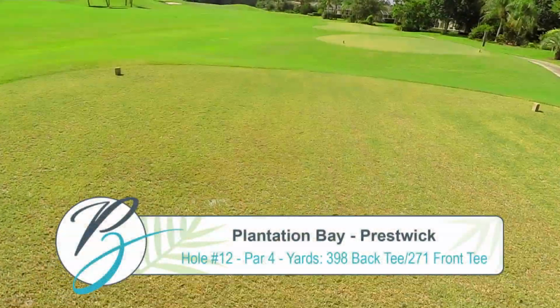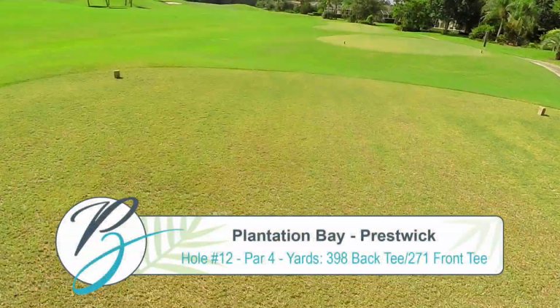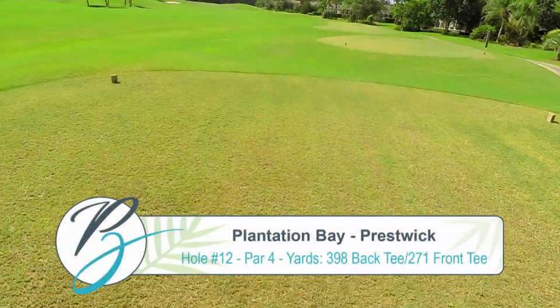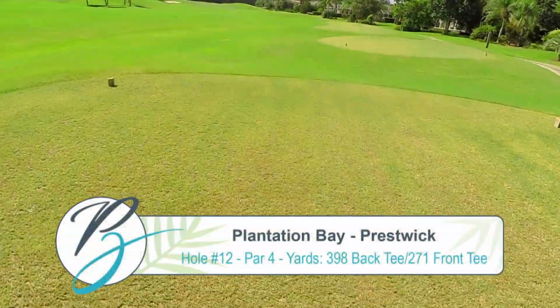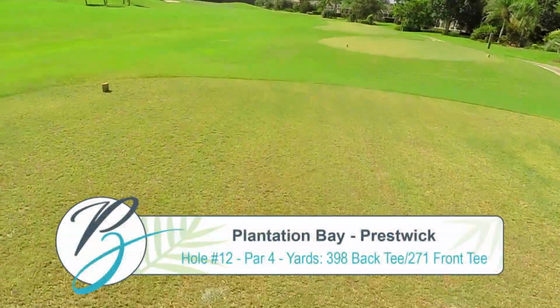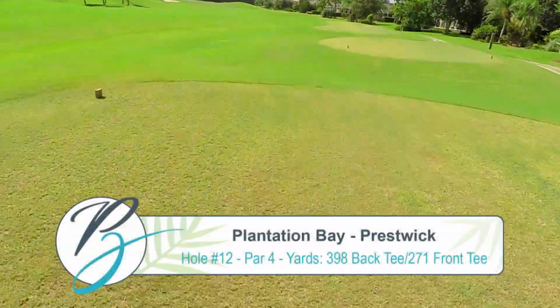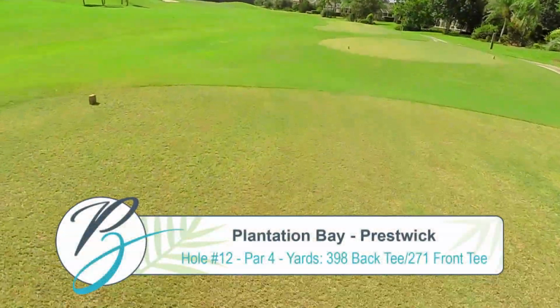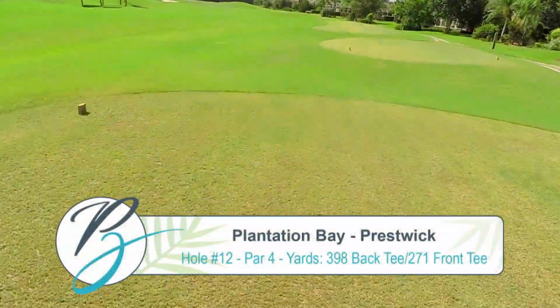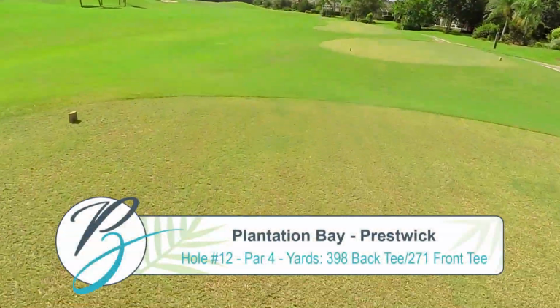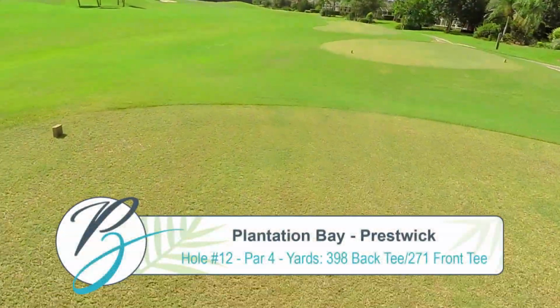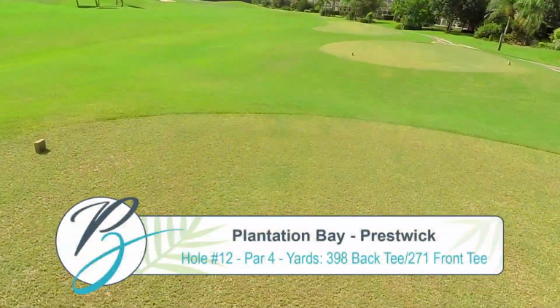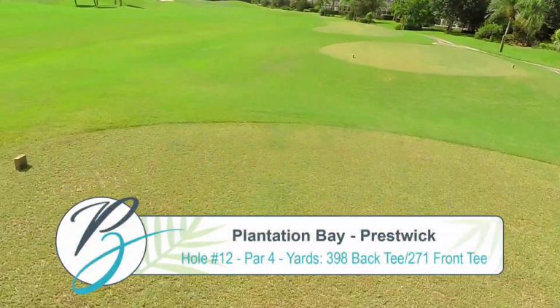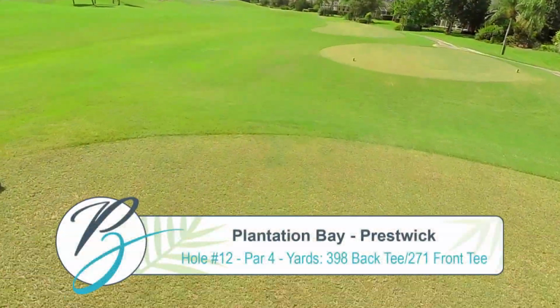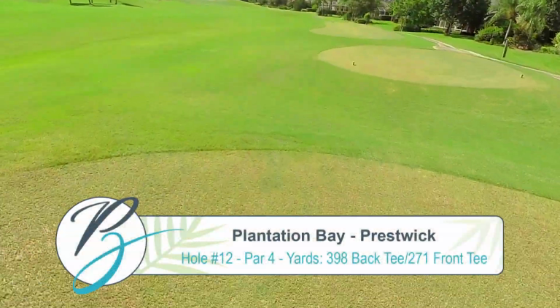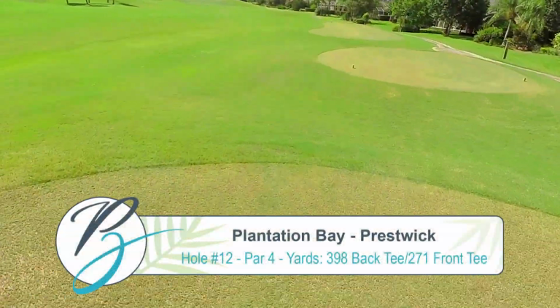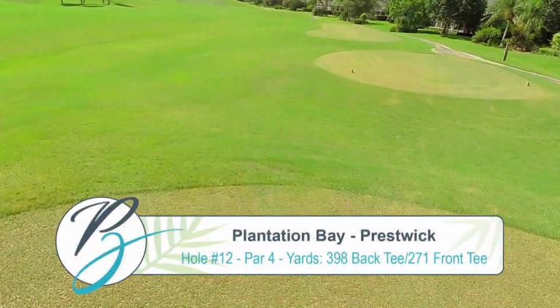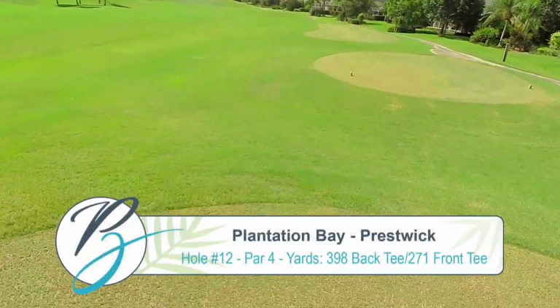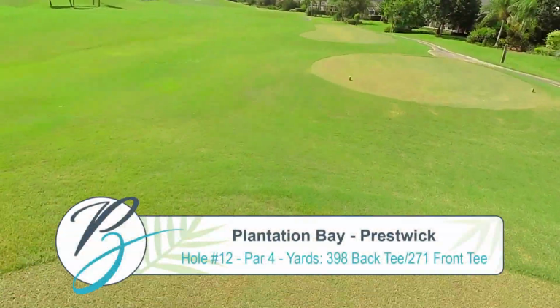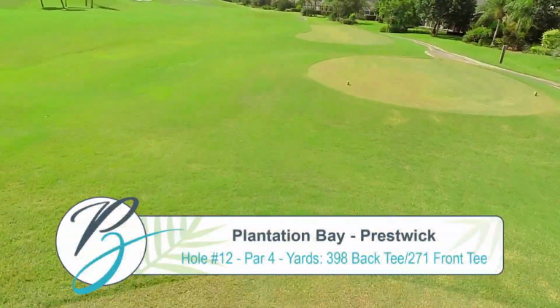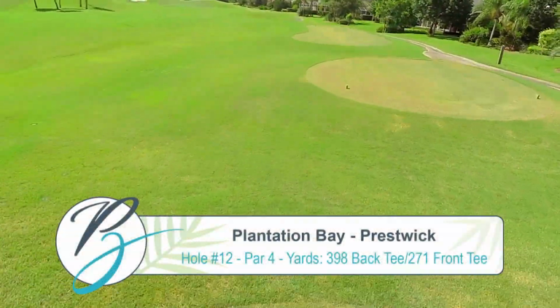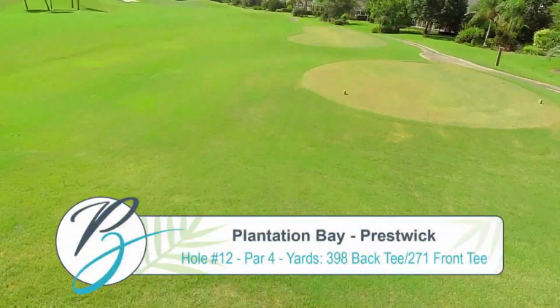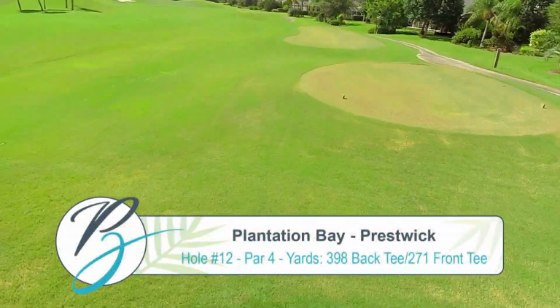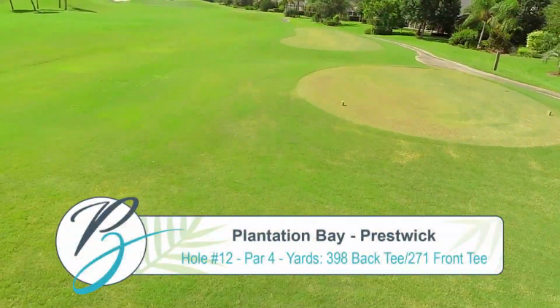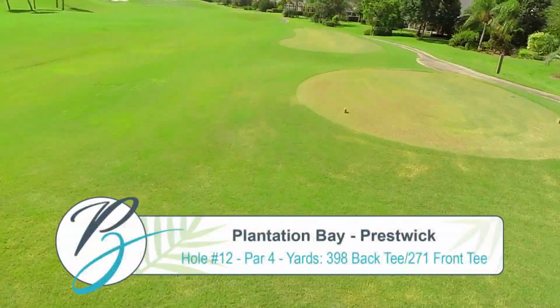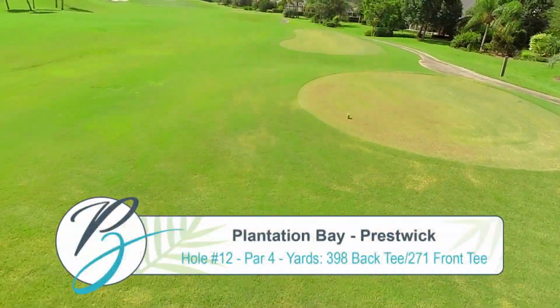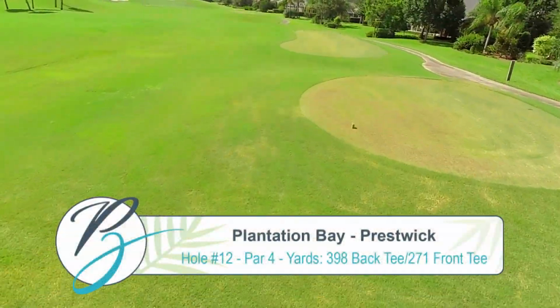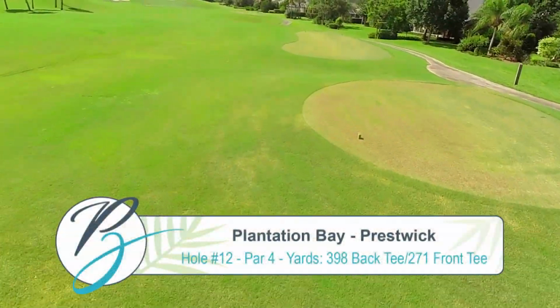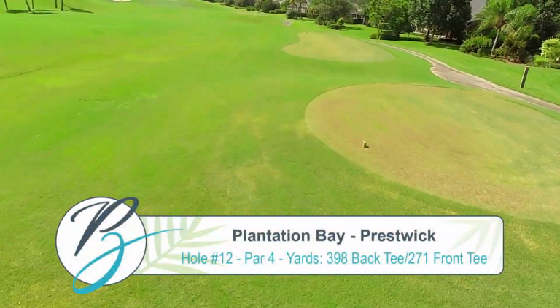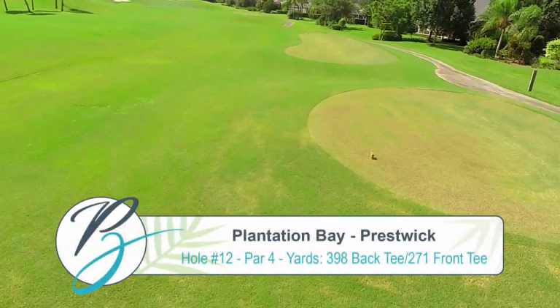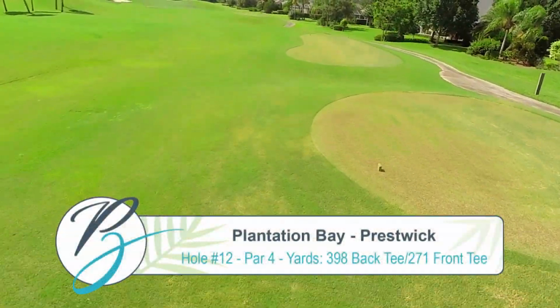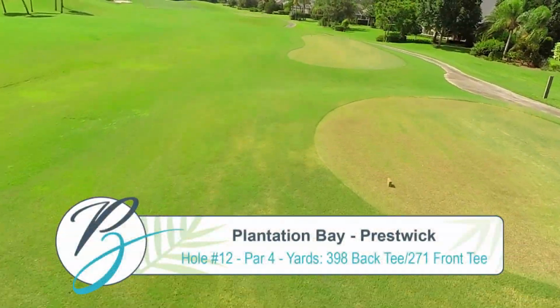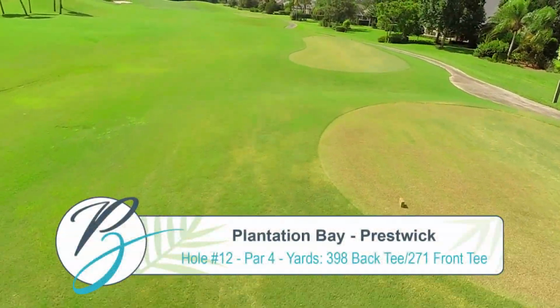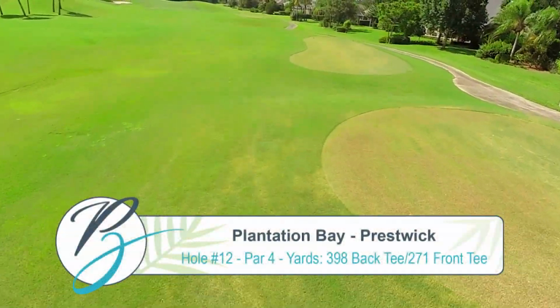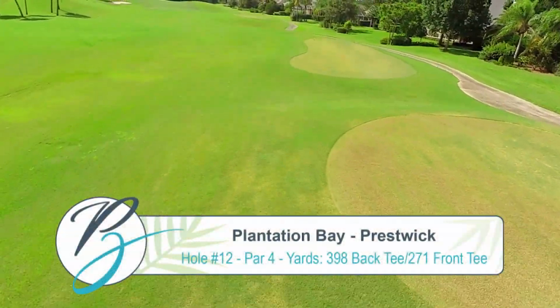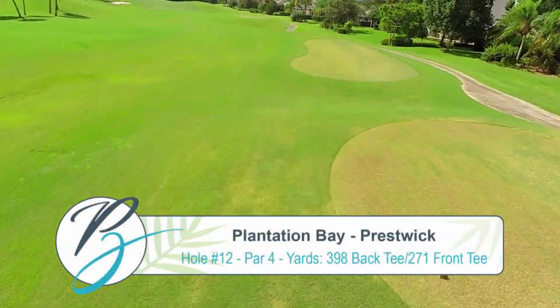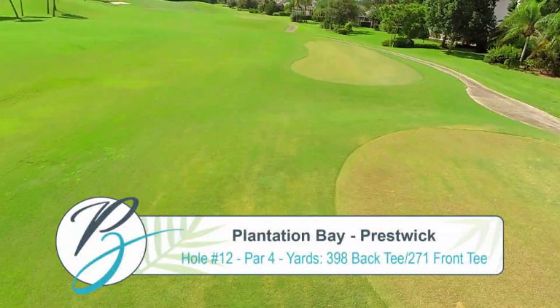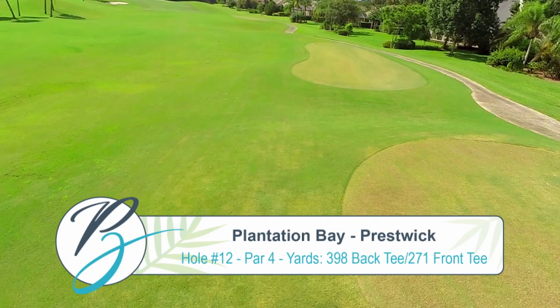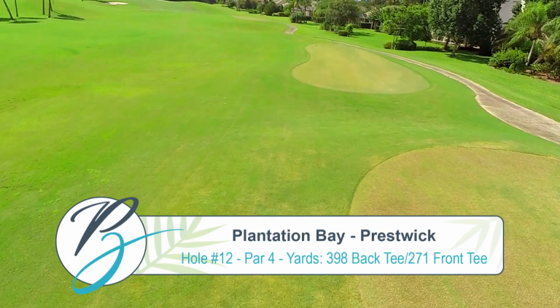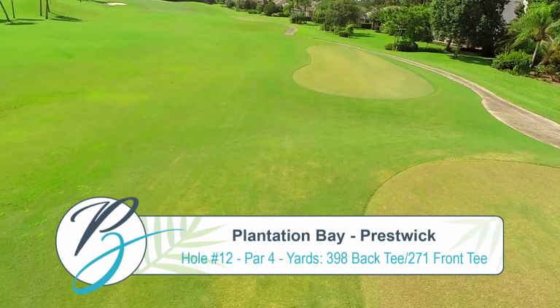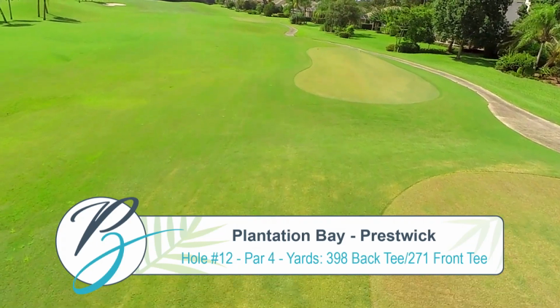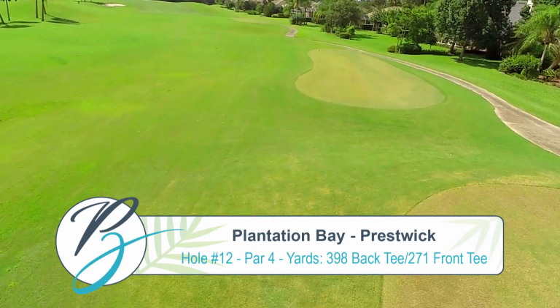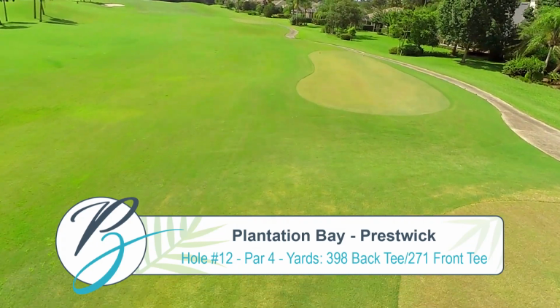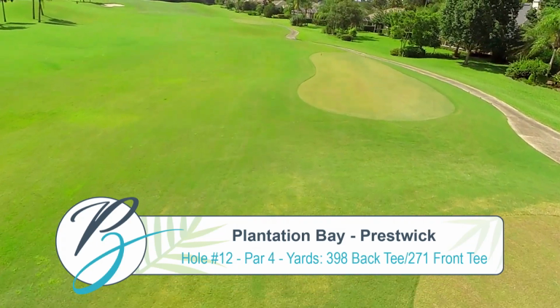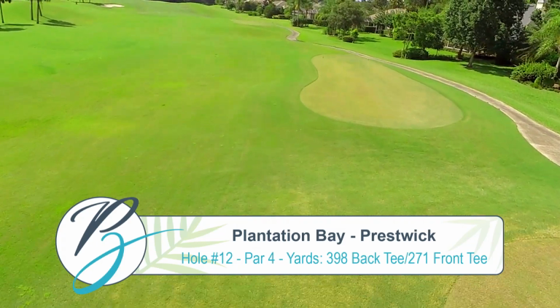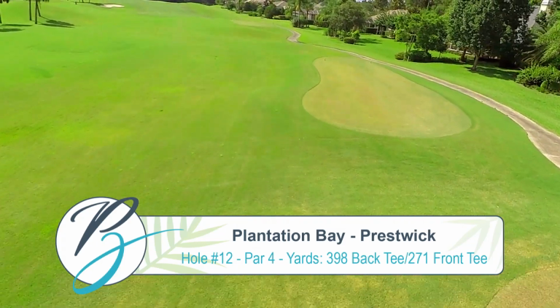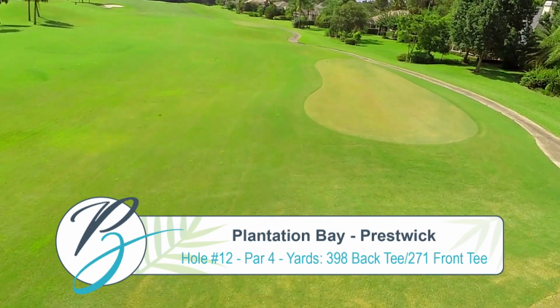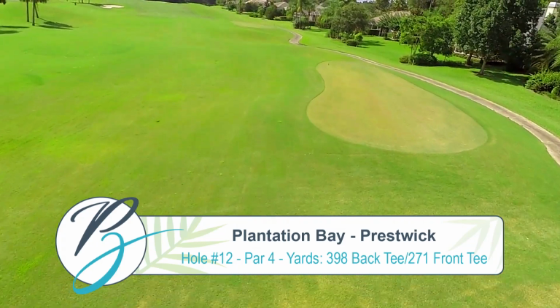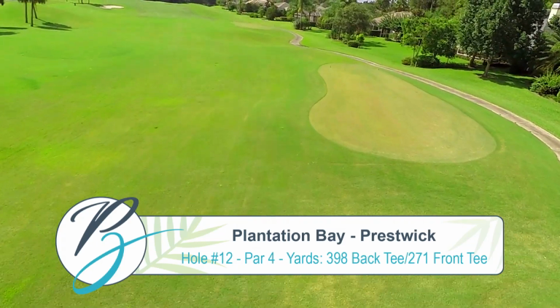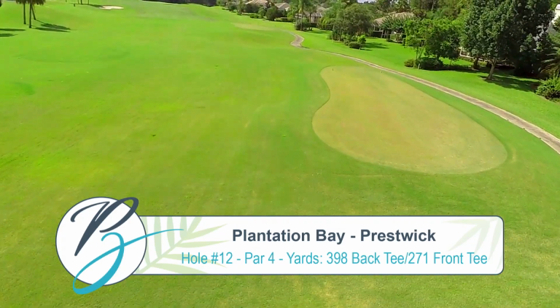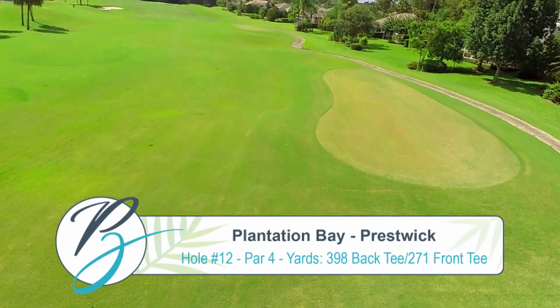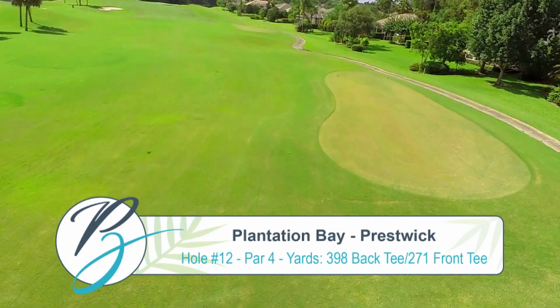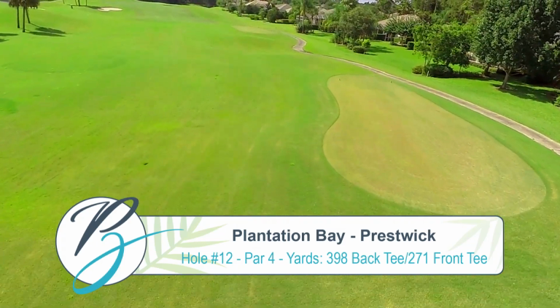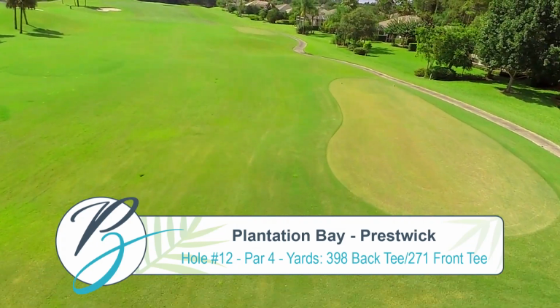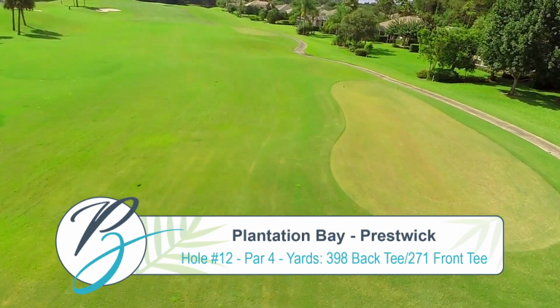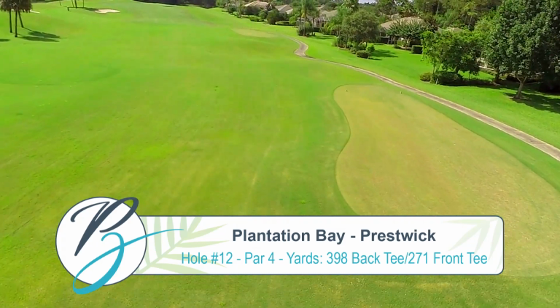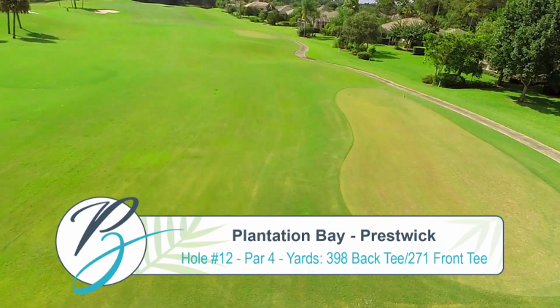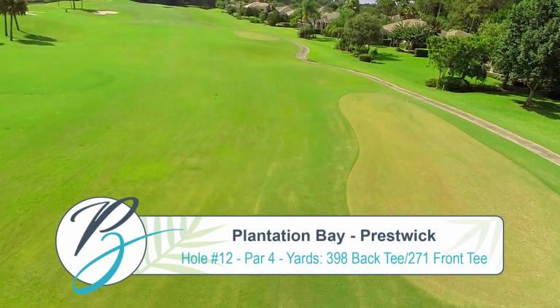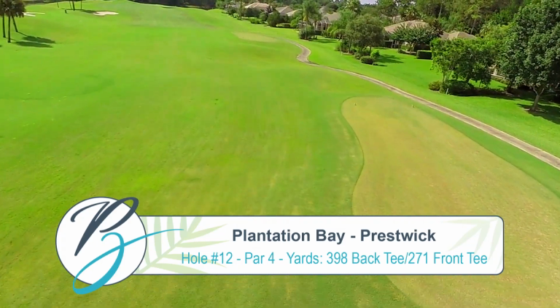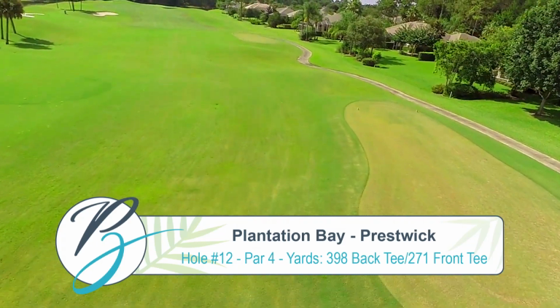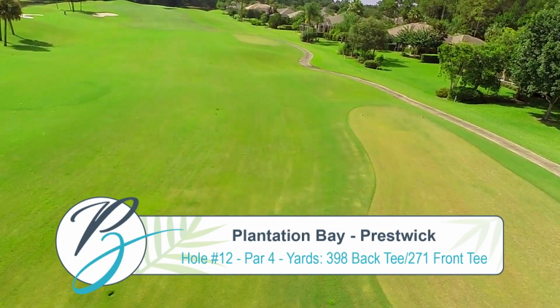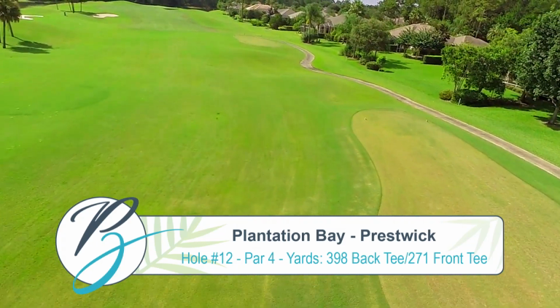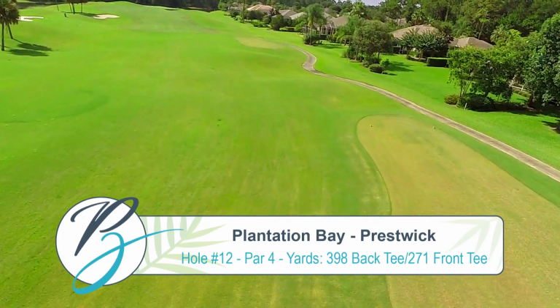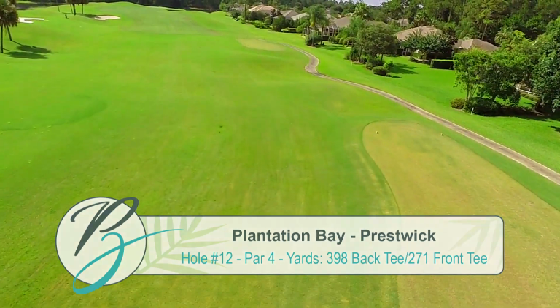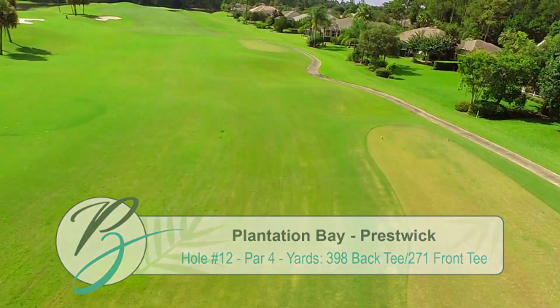Hole 12 is one of the more challenging of the par 4s, measuring 398 from the back tees and 271 from the front tees.